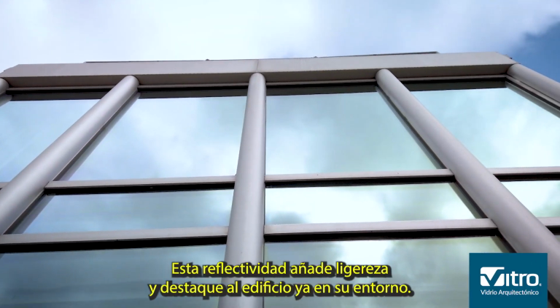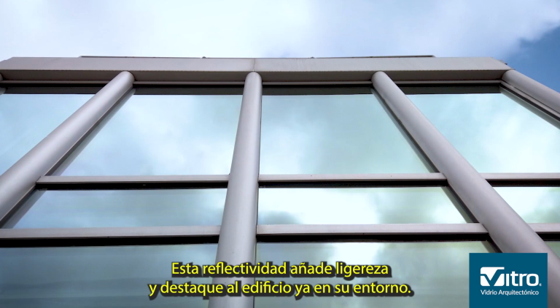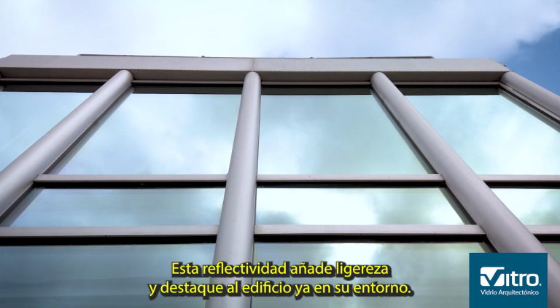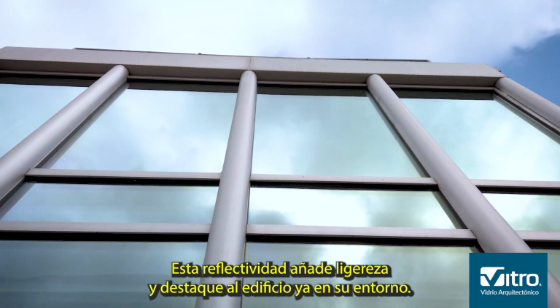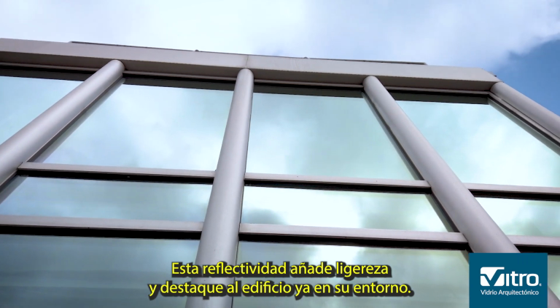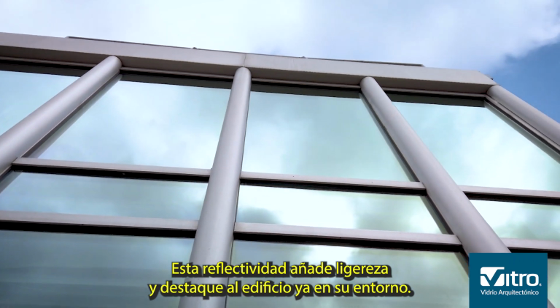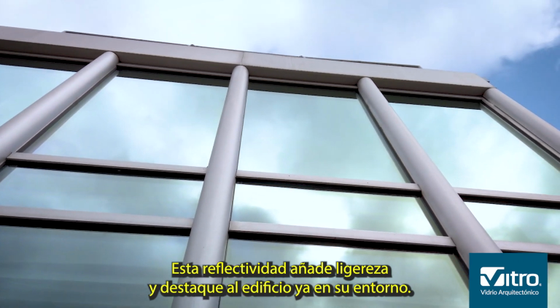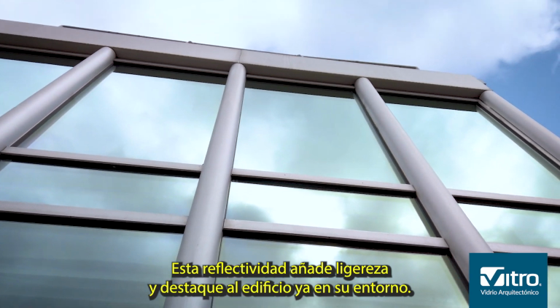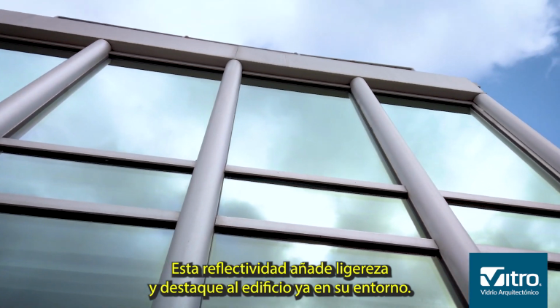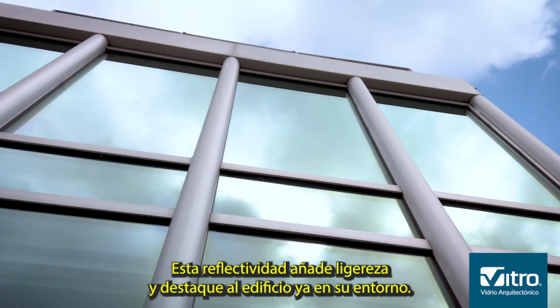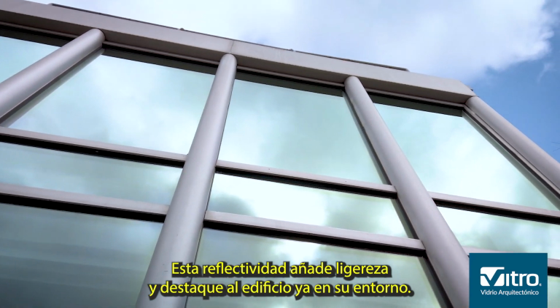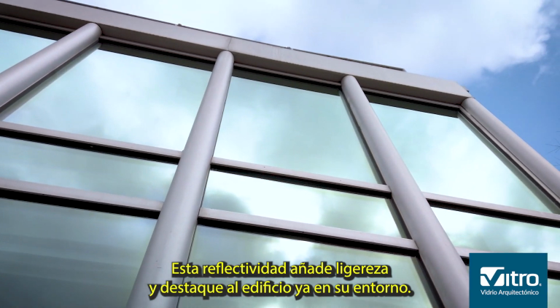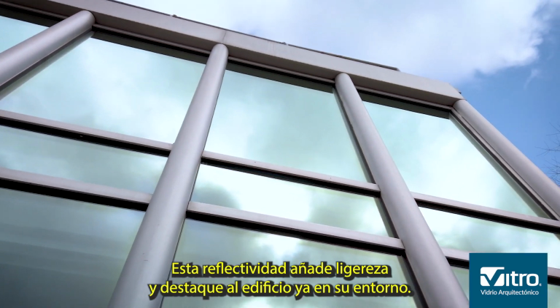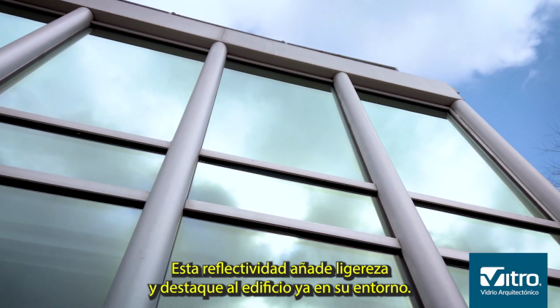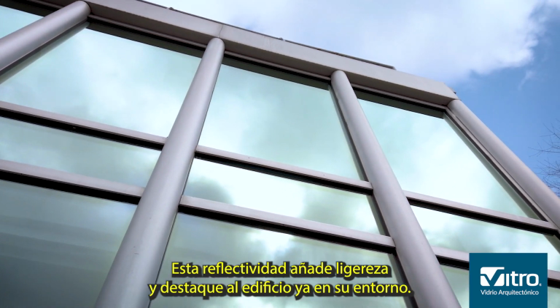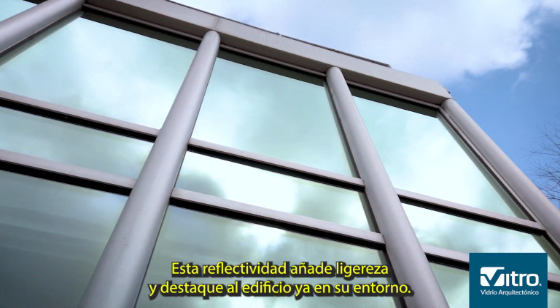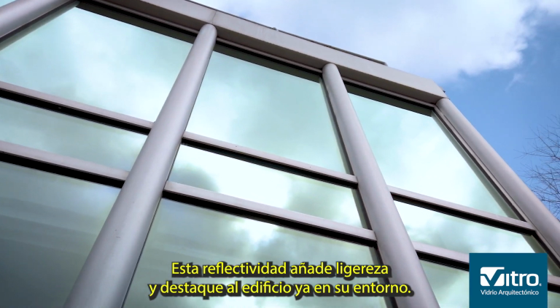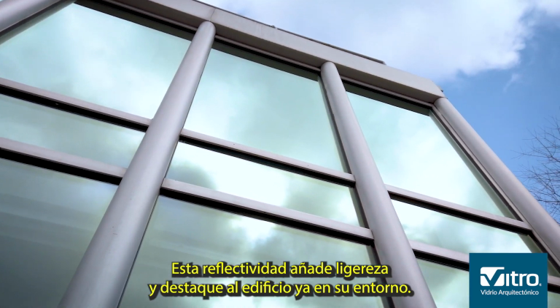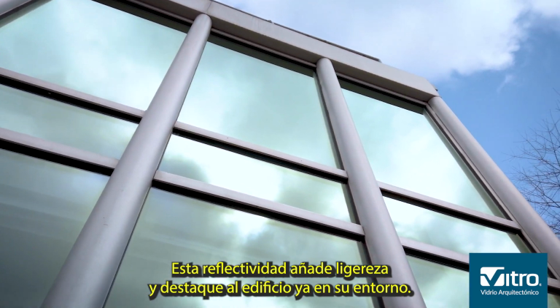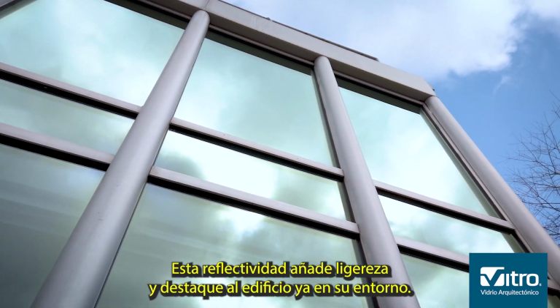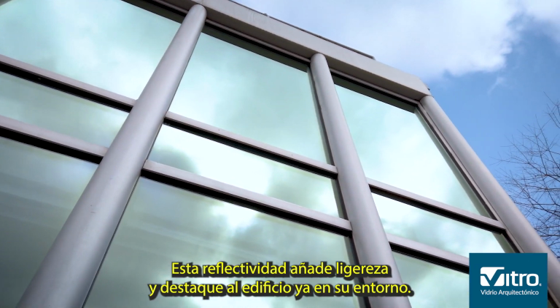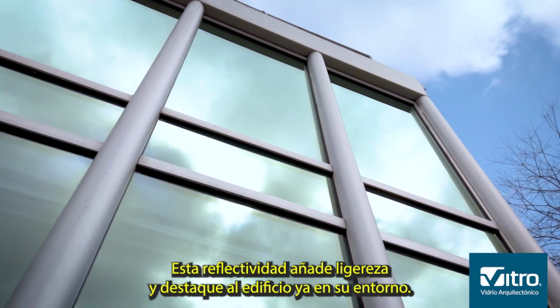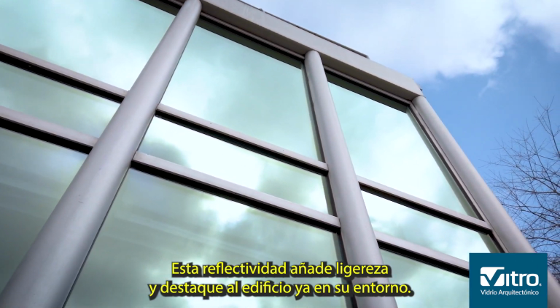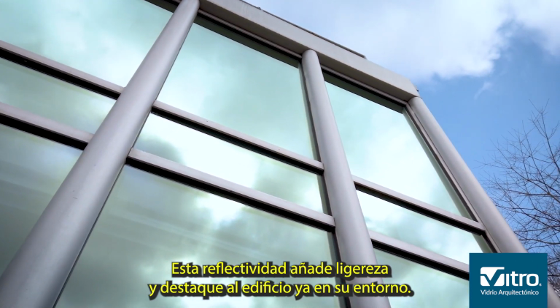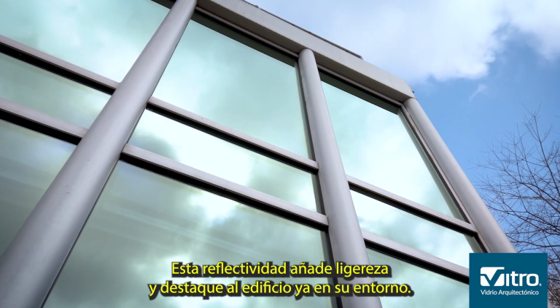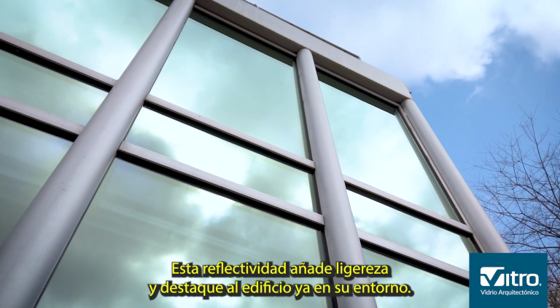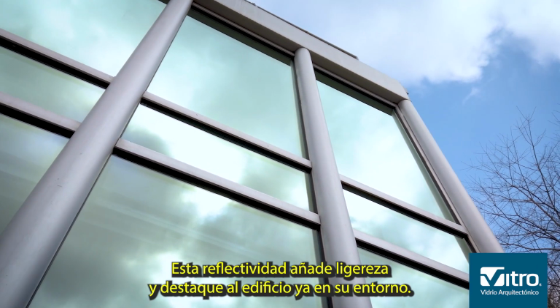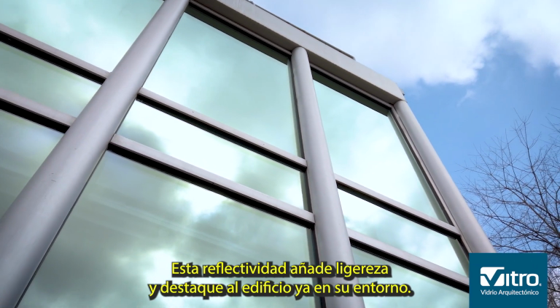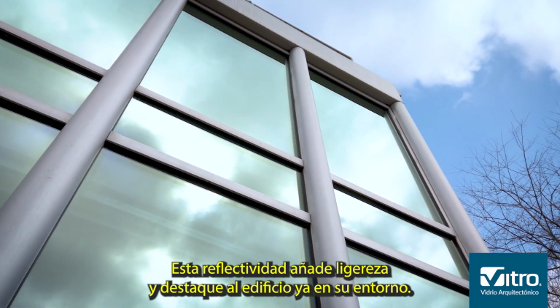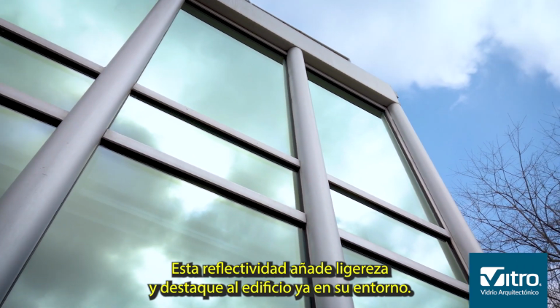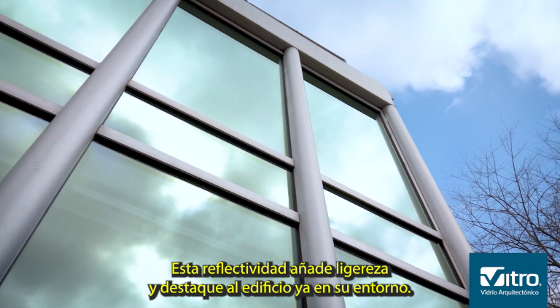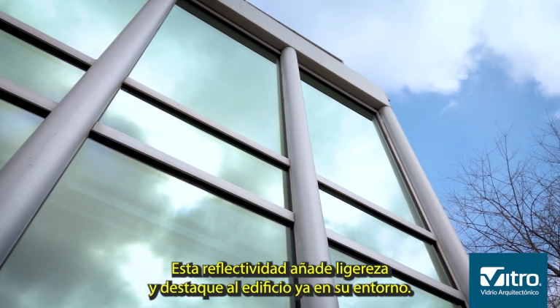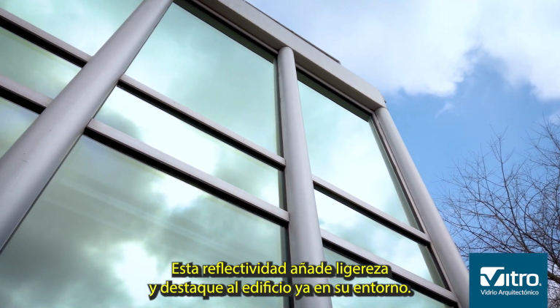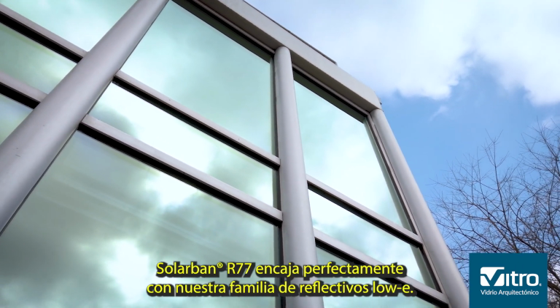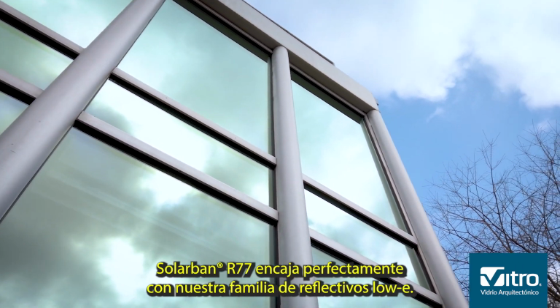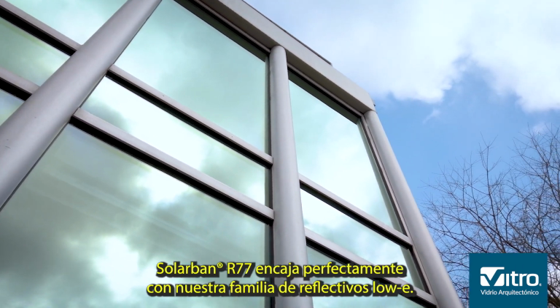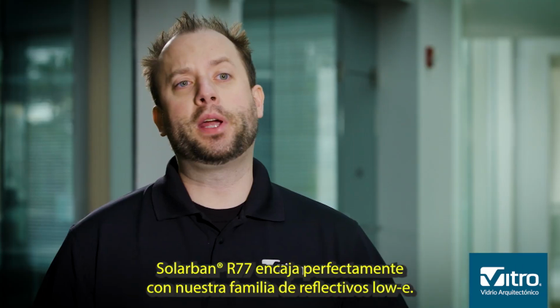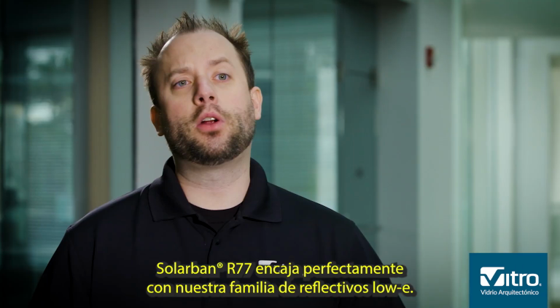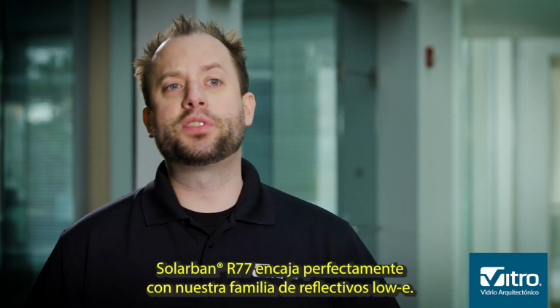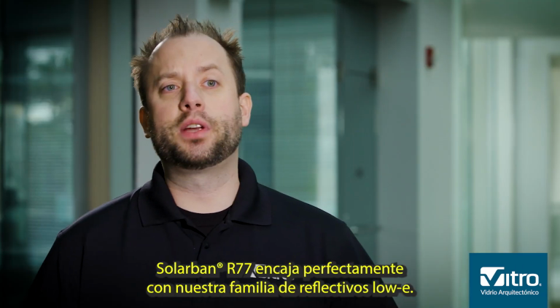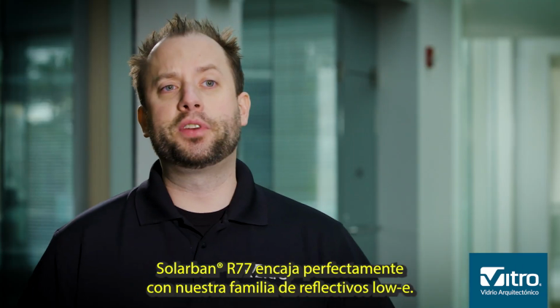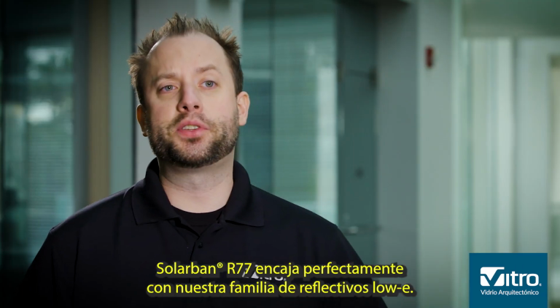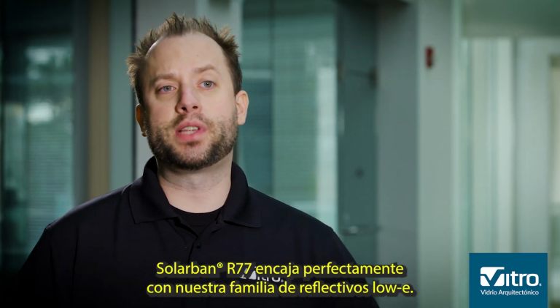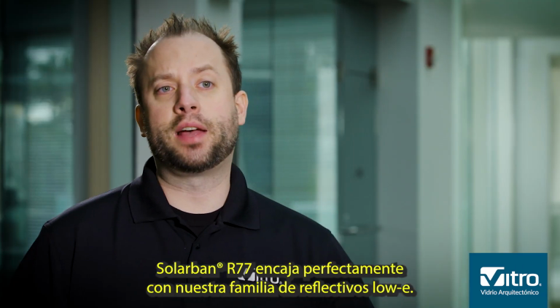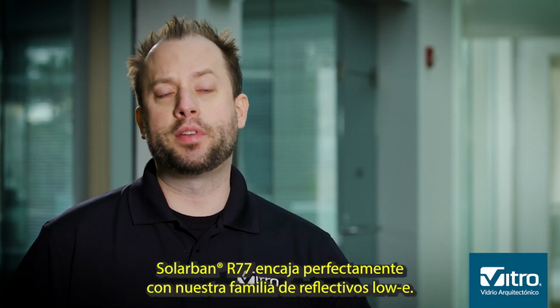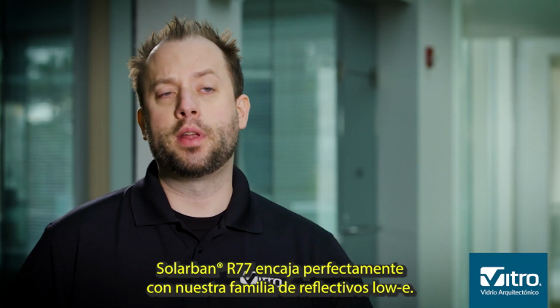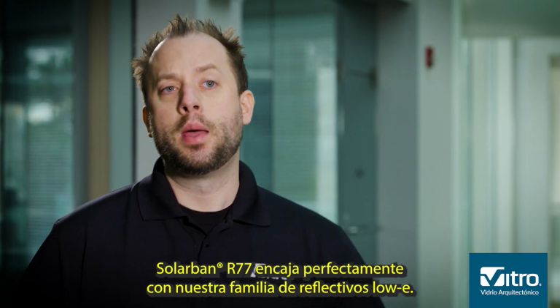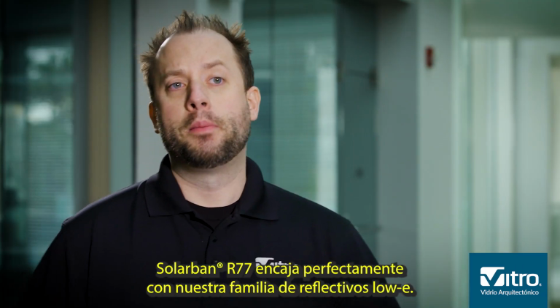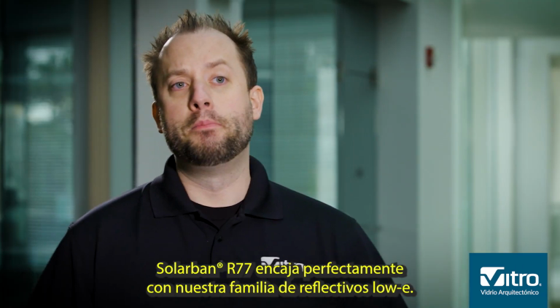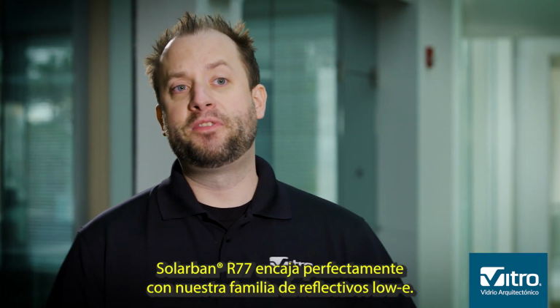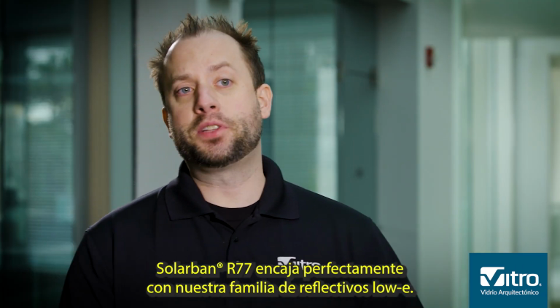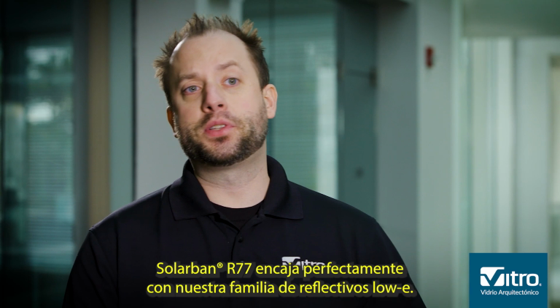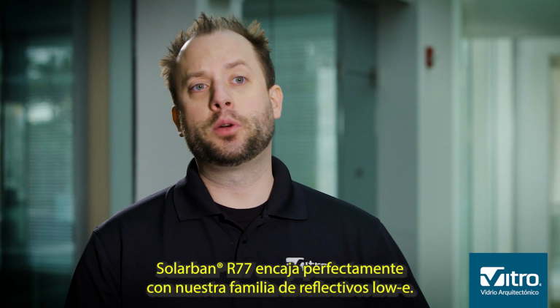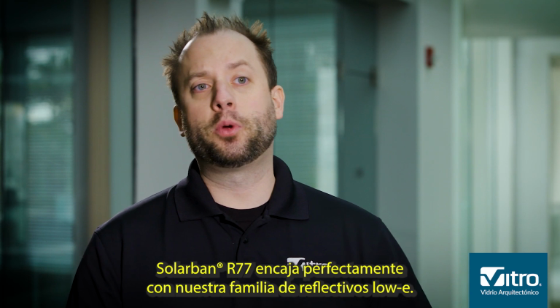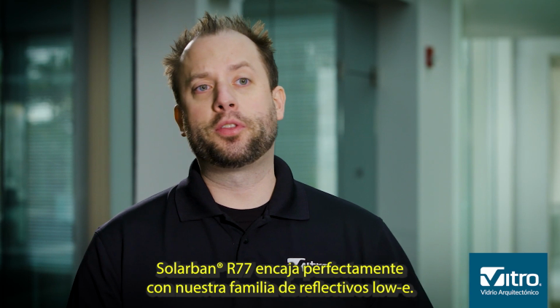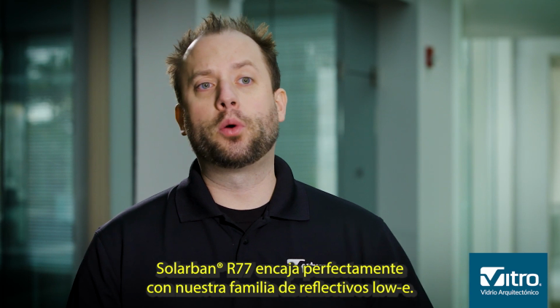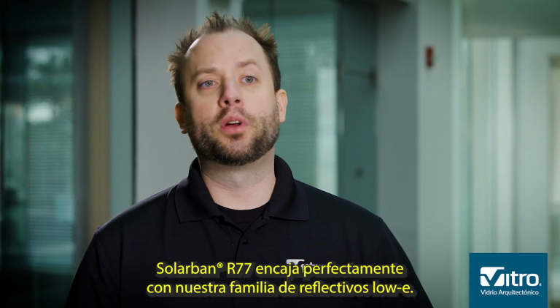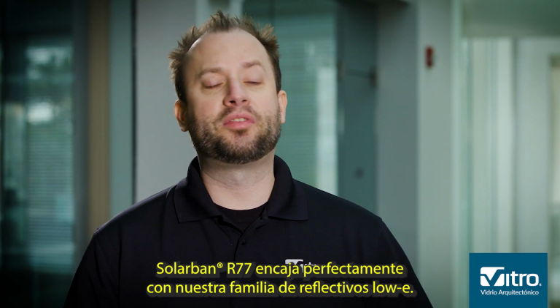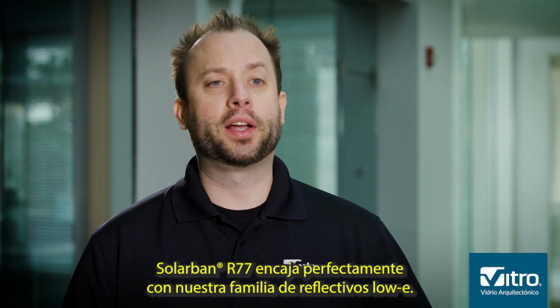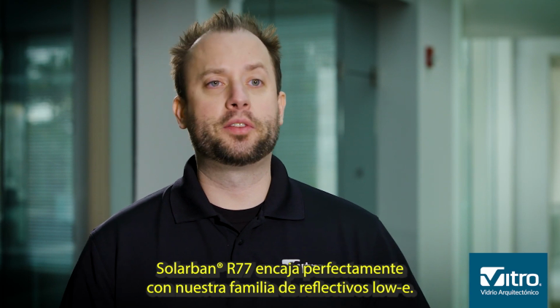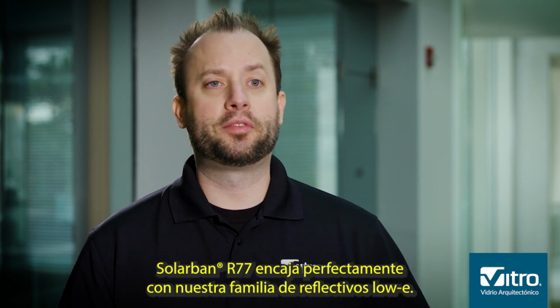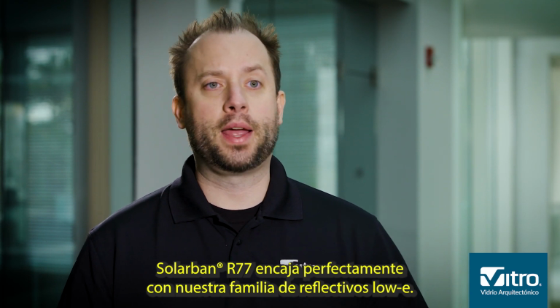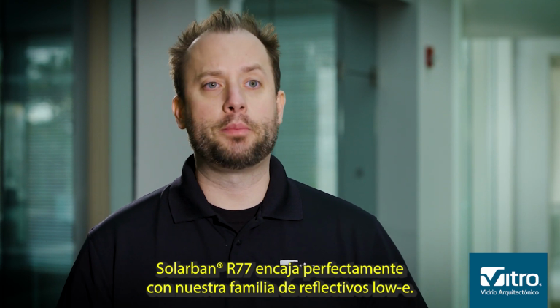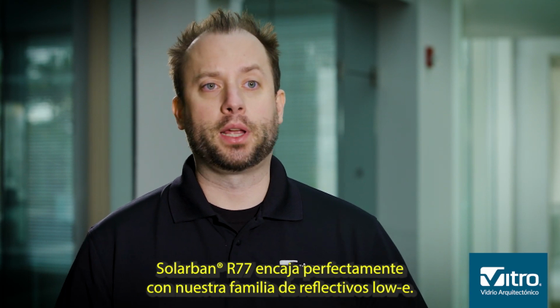Reflectivity brings lightness to how the building looks in the world. SolarBand R77 fits in with our reflective family.